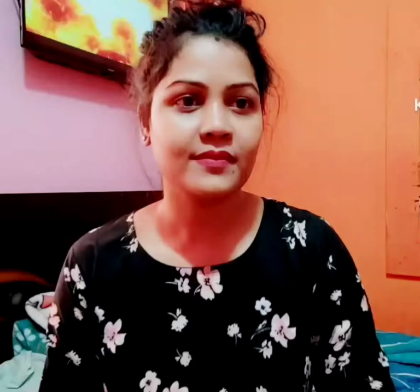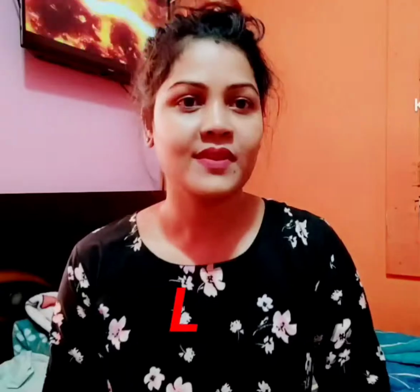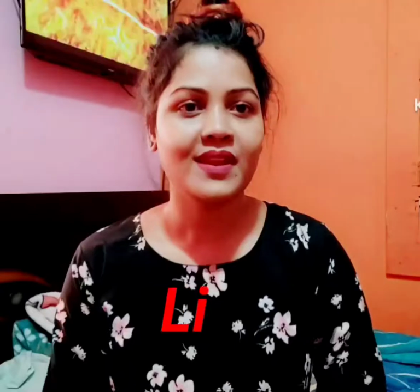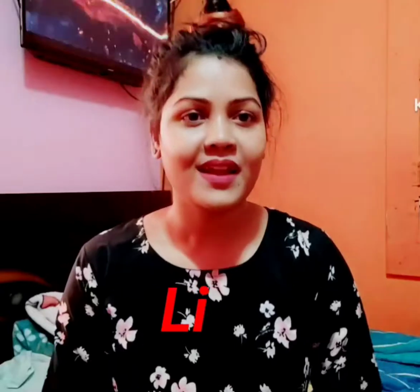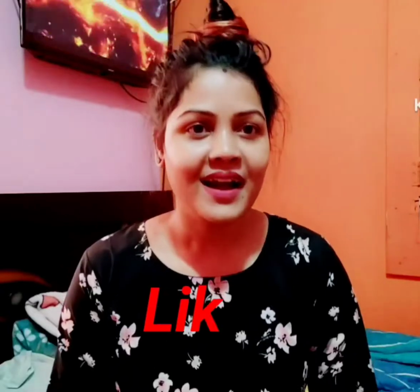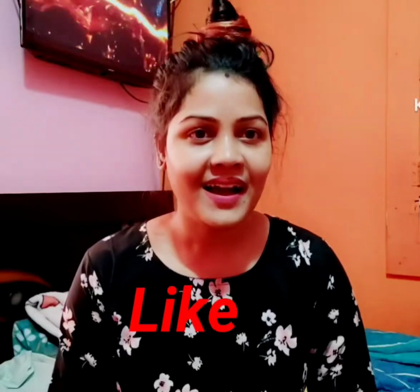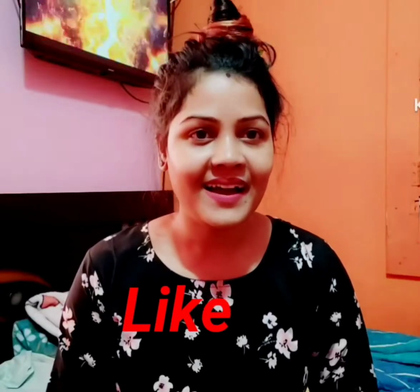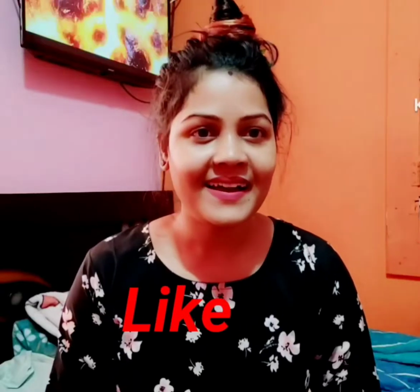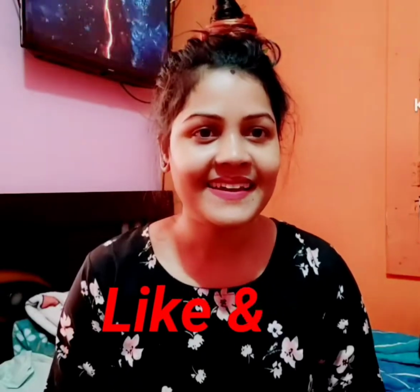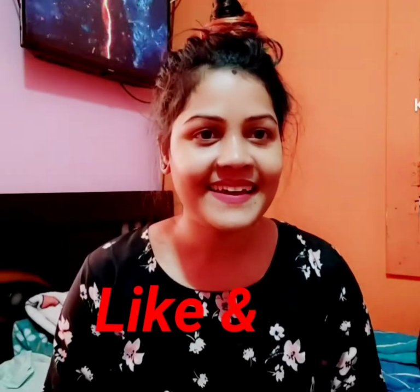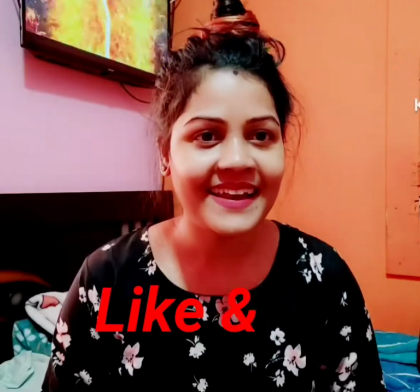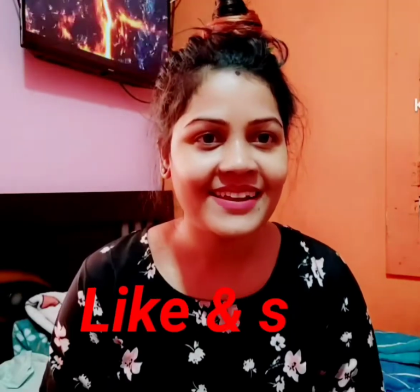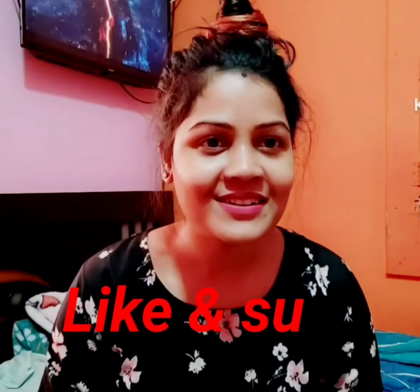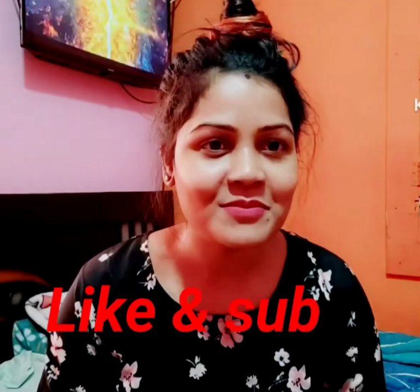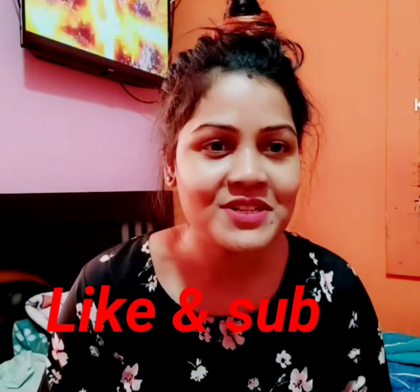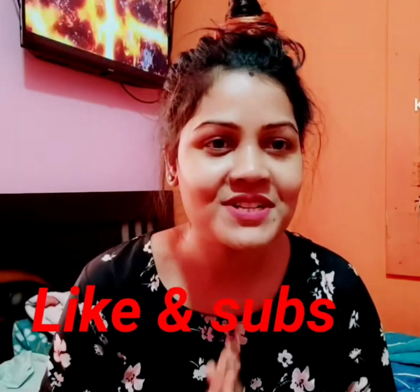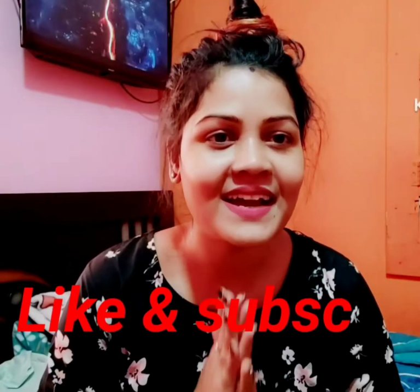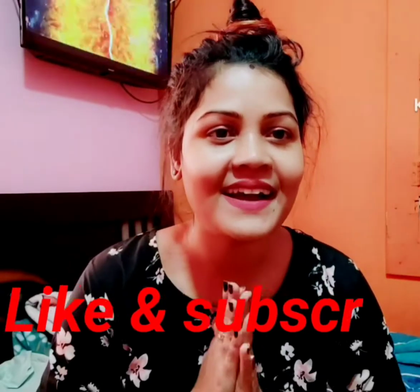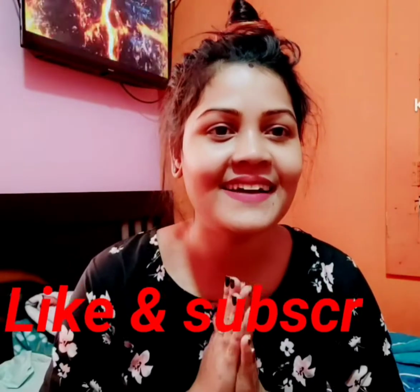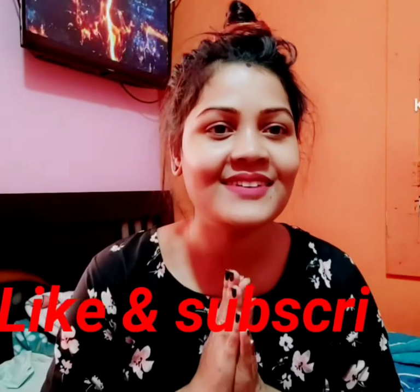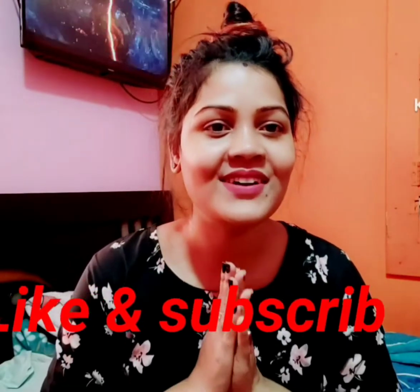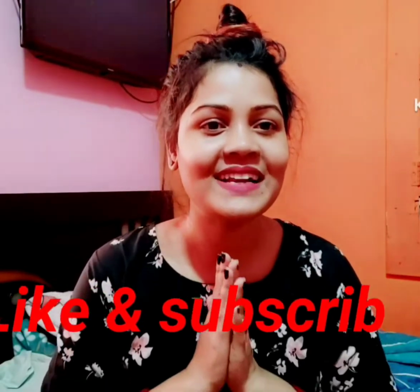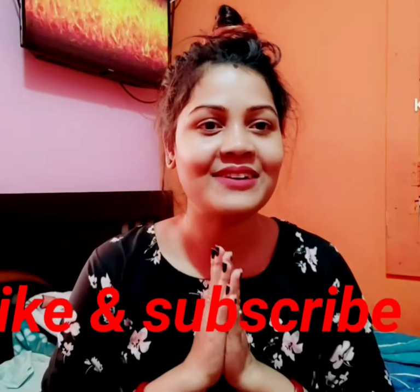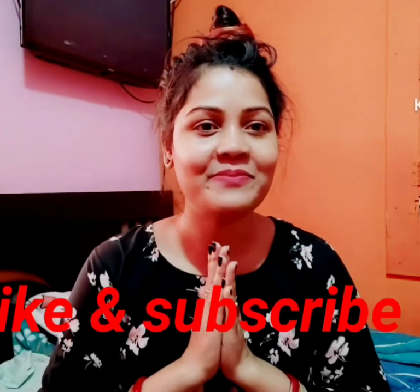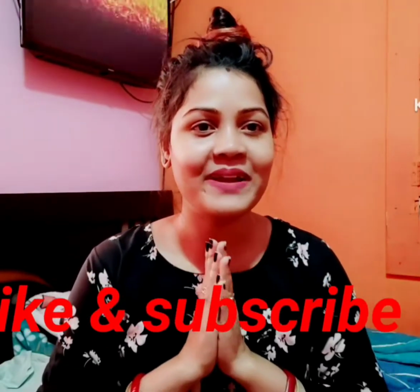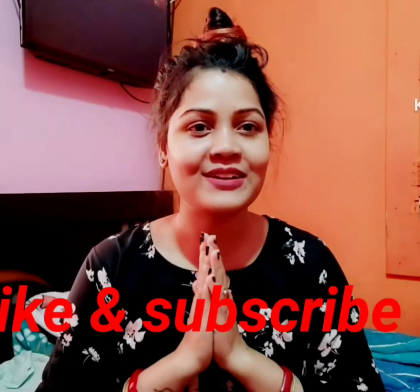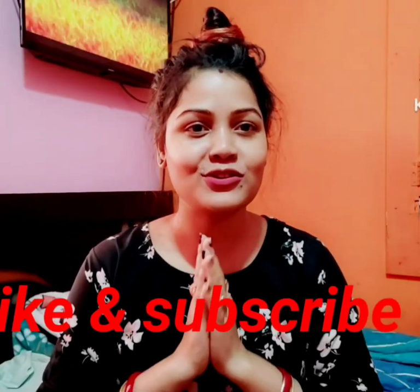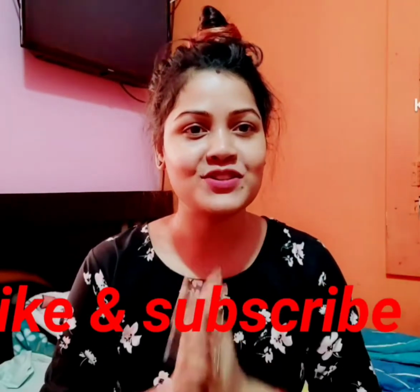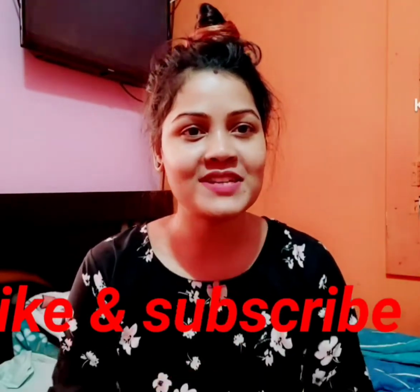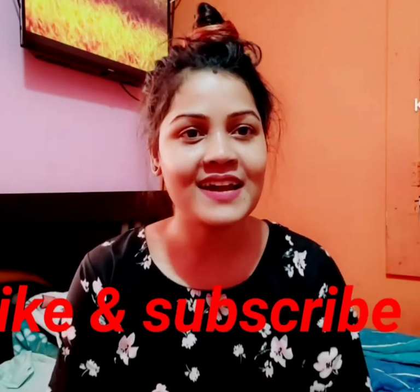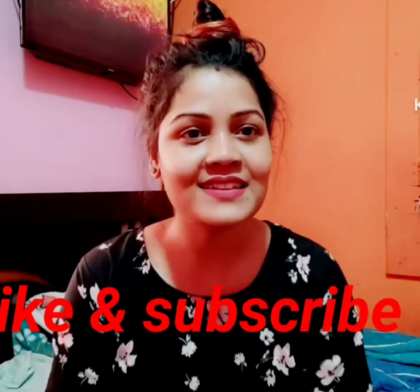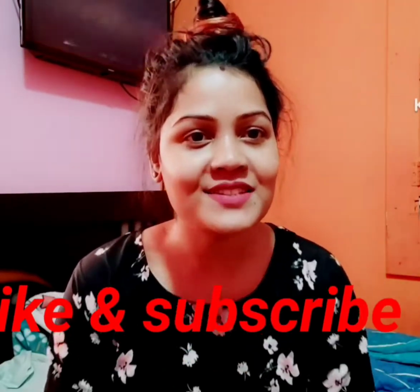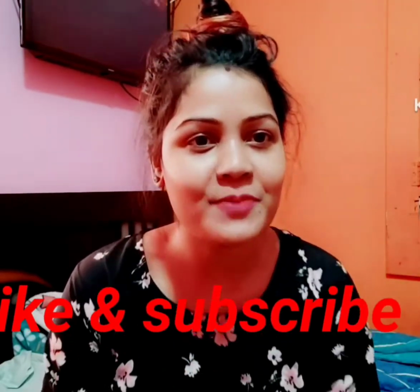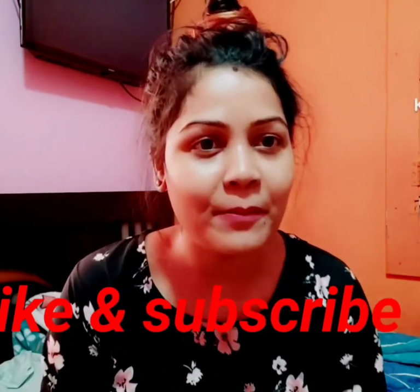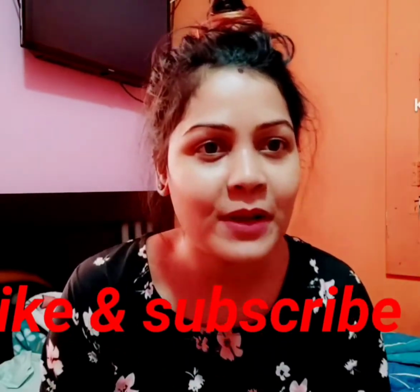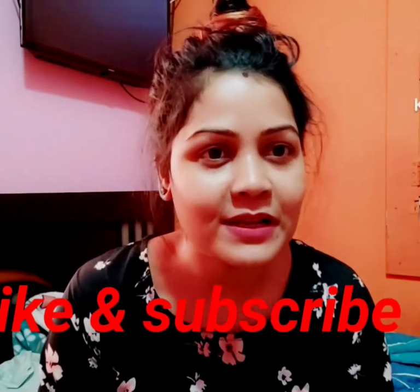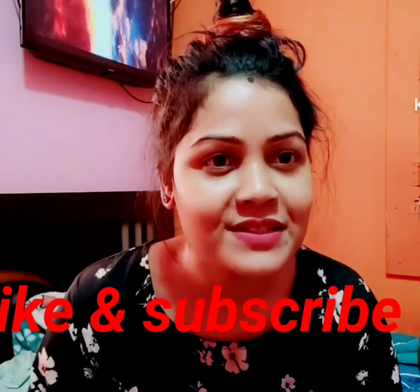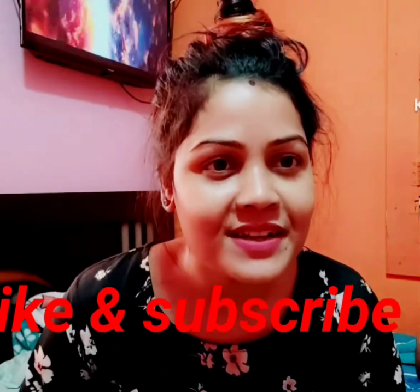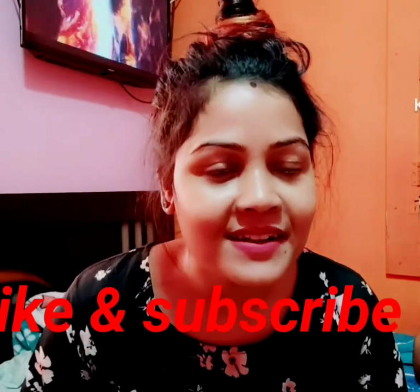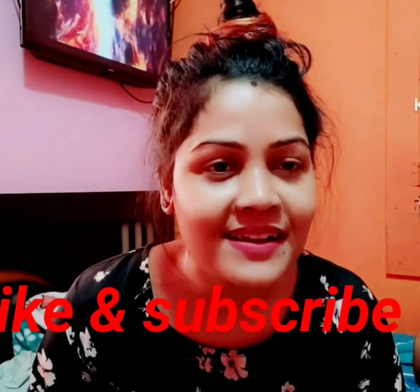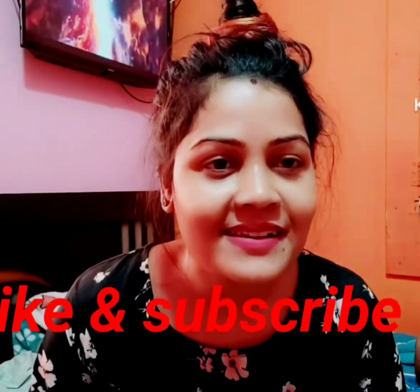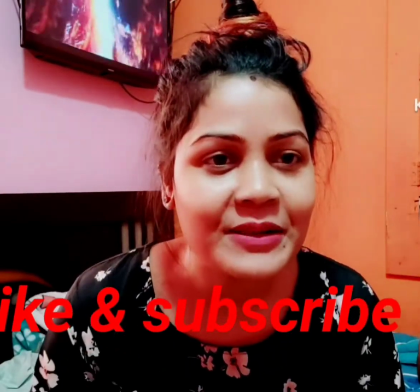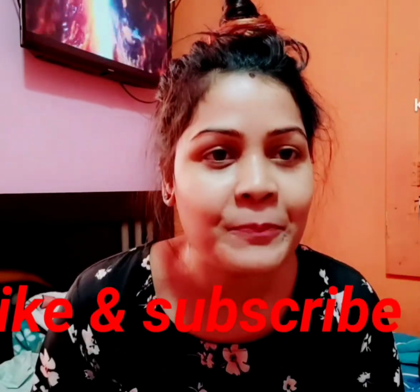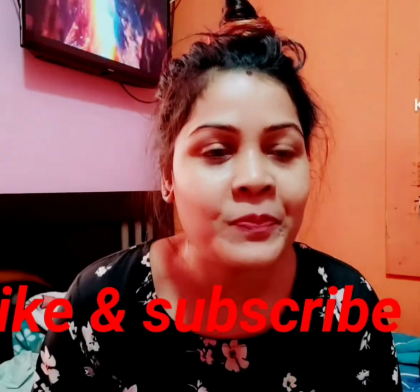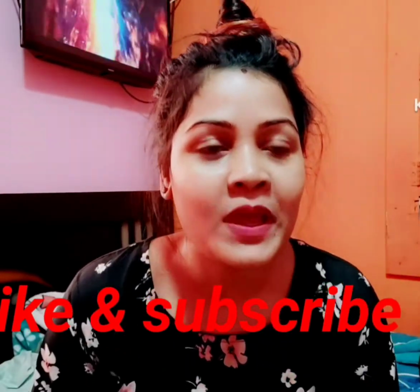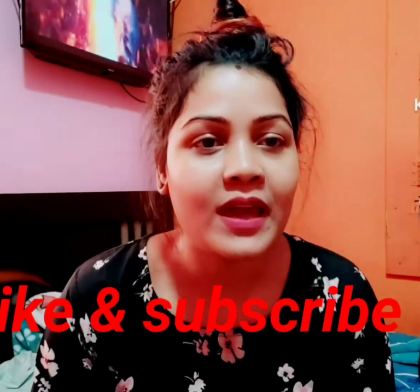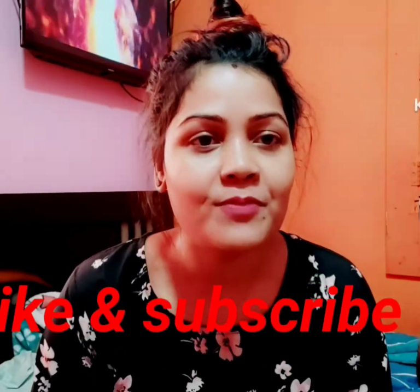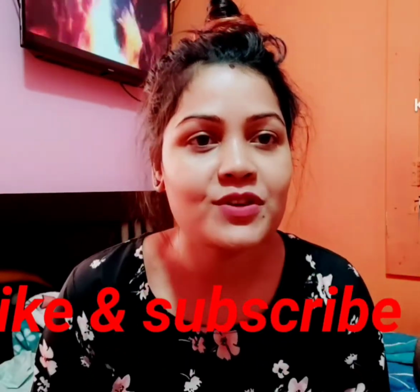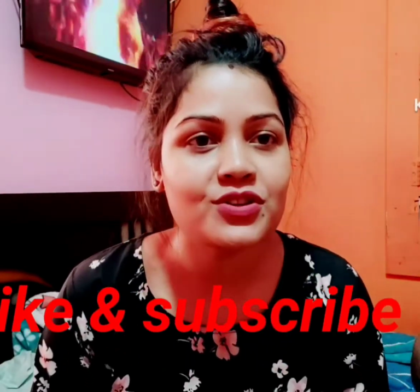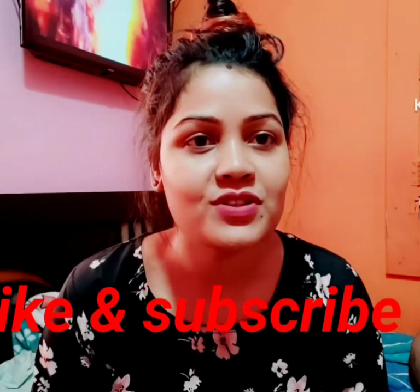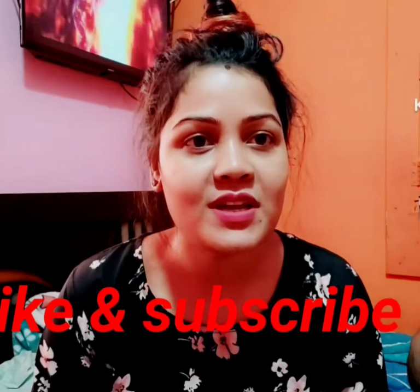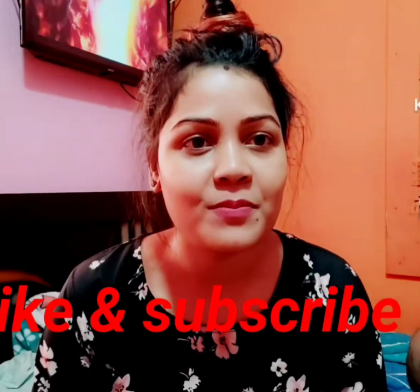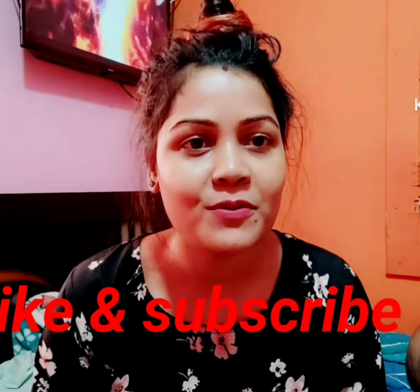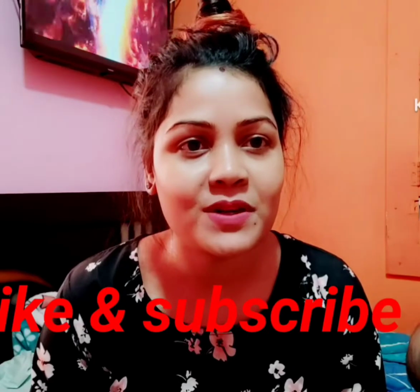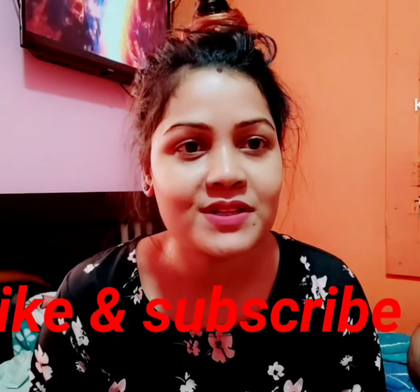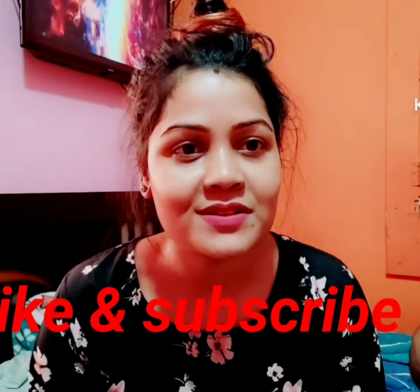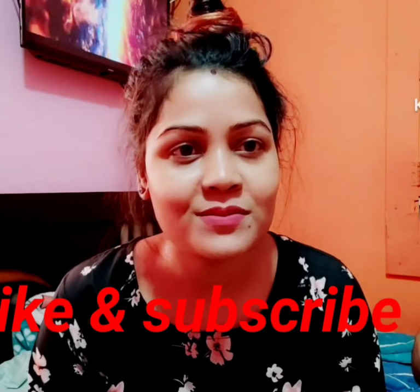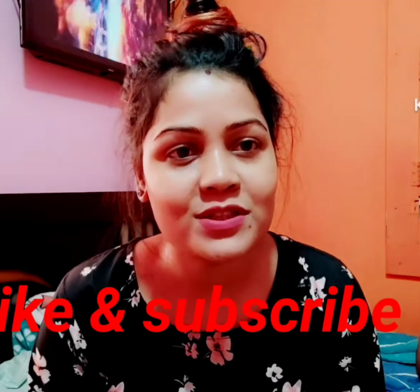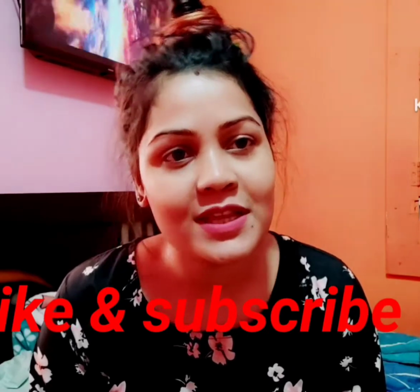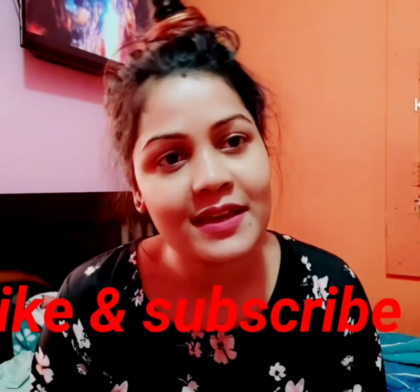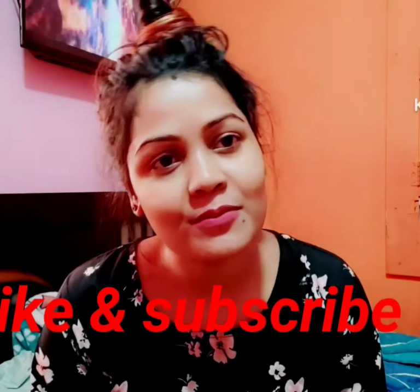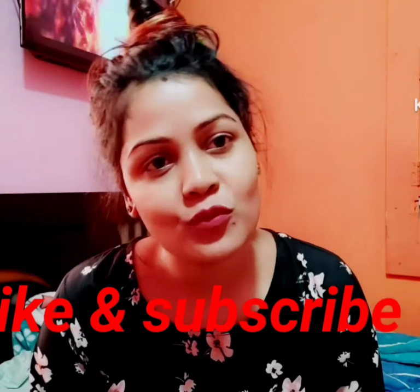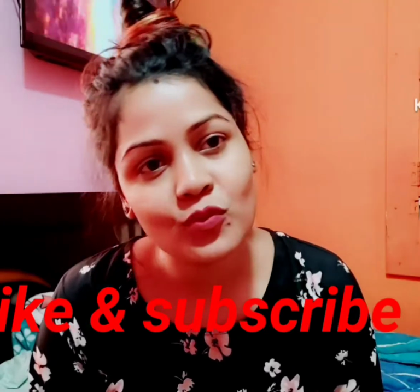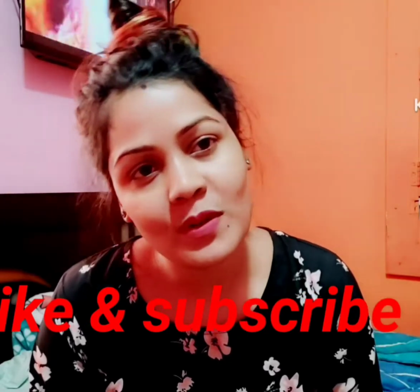Hi, Hello, Namaskar. Welcome back to Shrihan's Family Channel. How are you doing? I am very good.